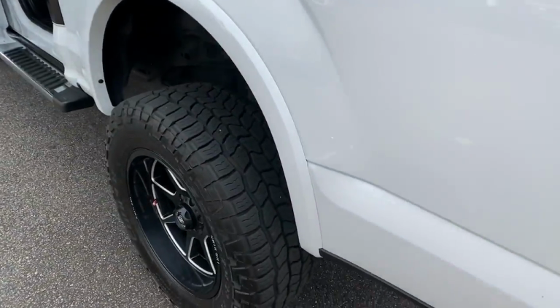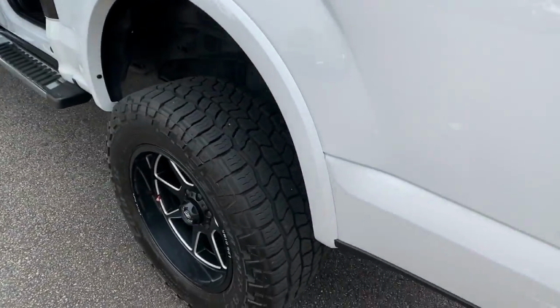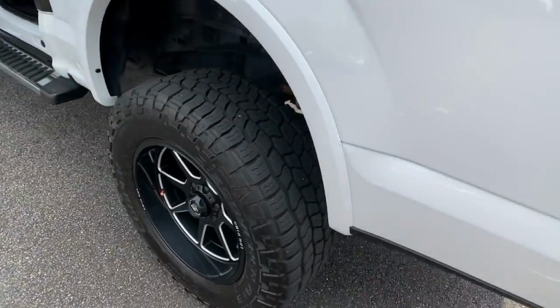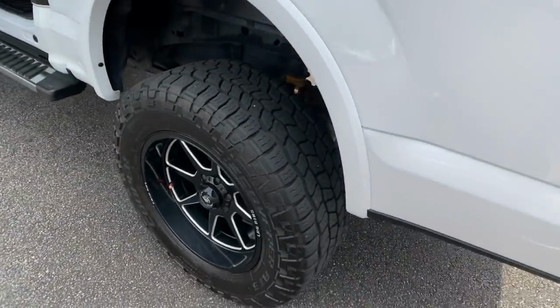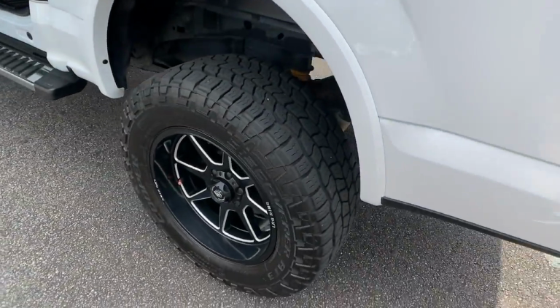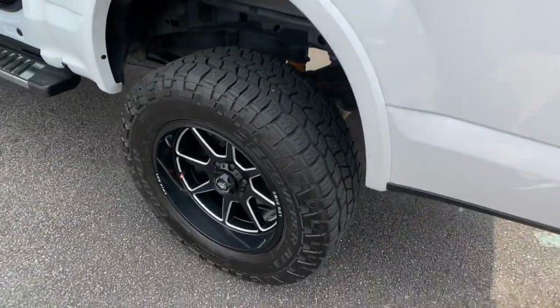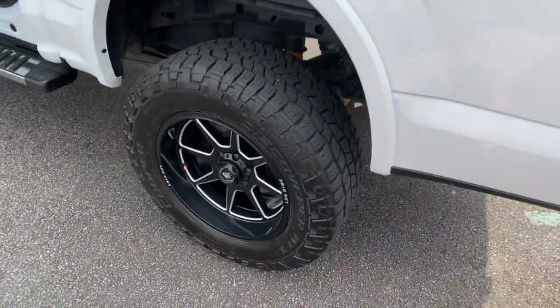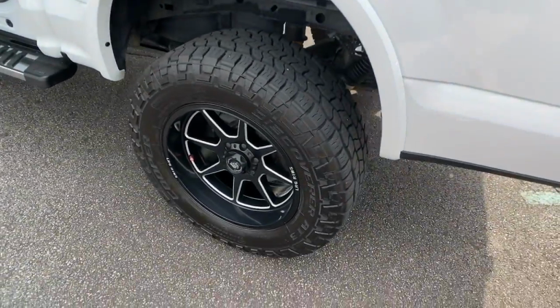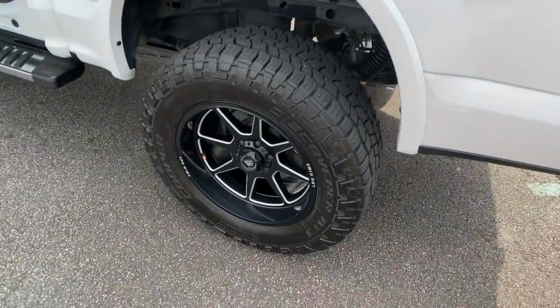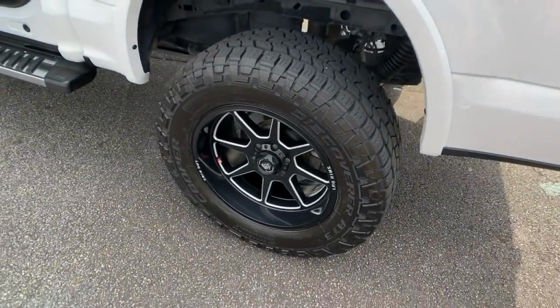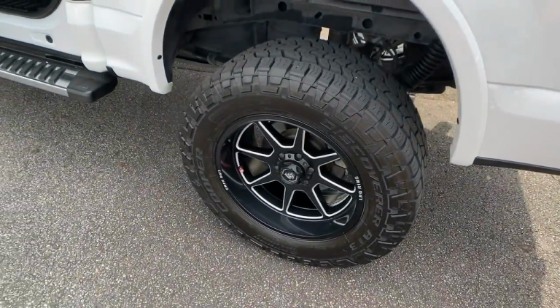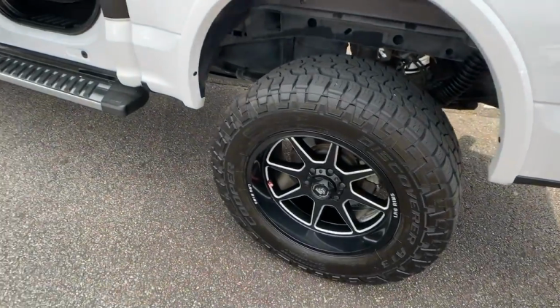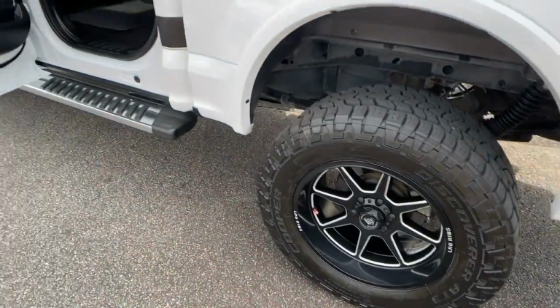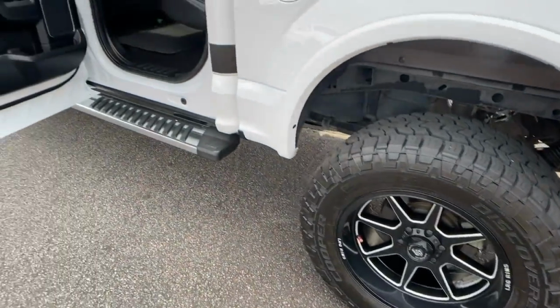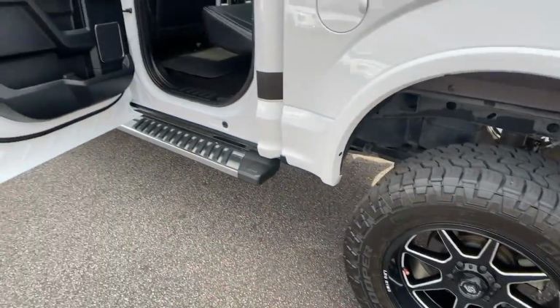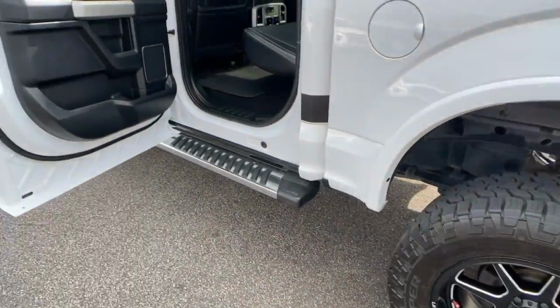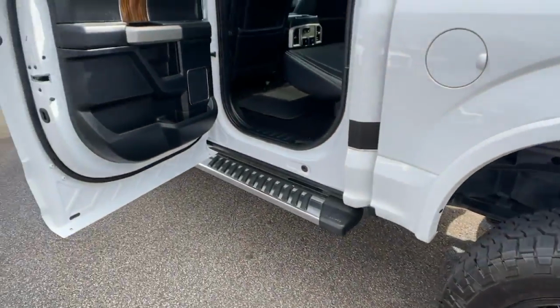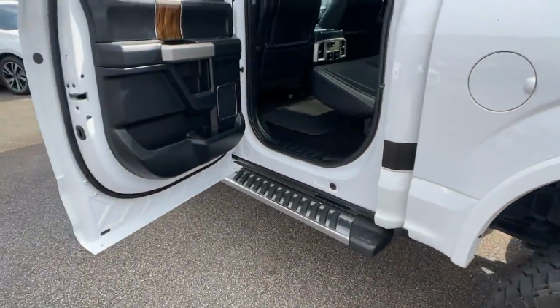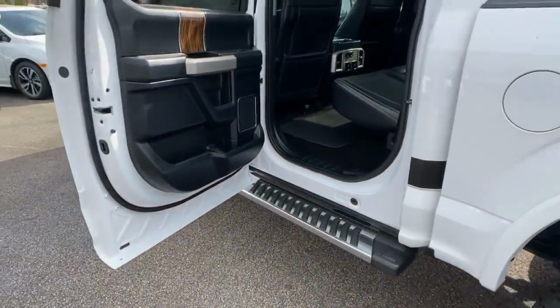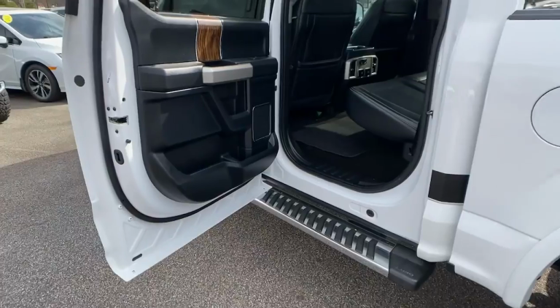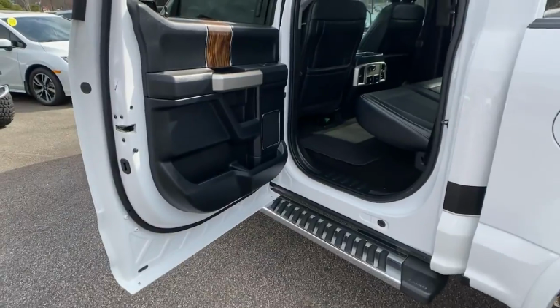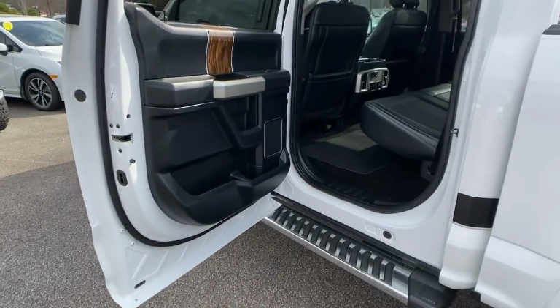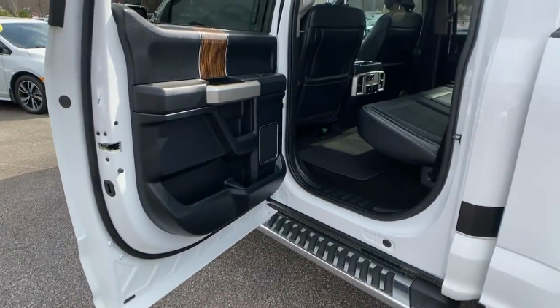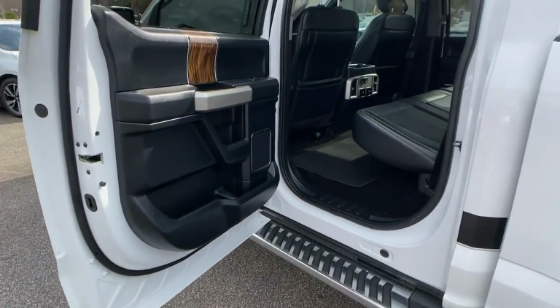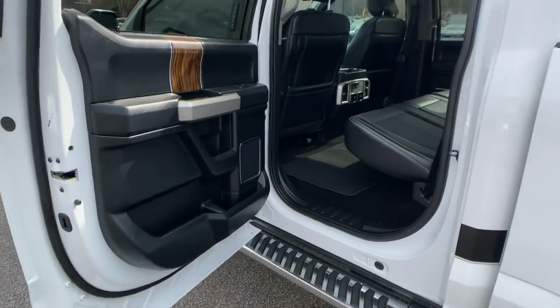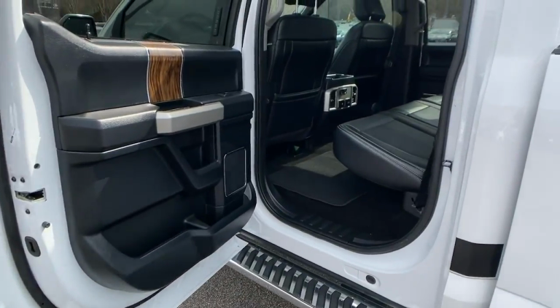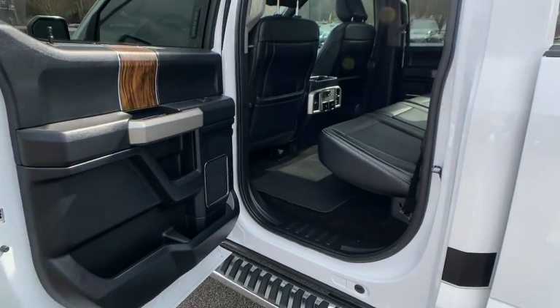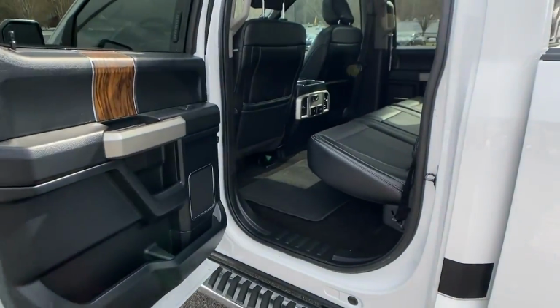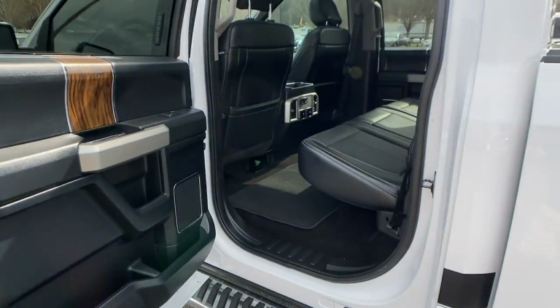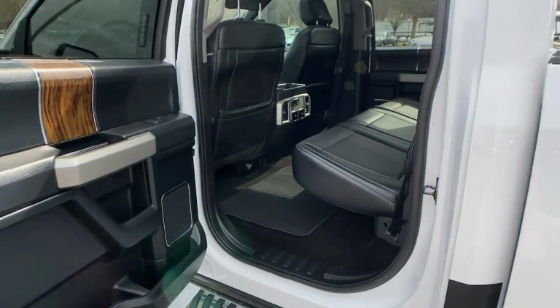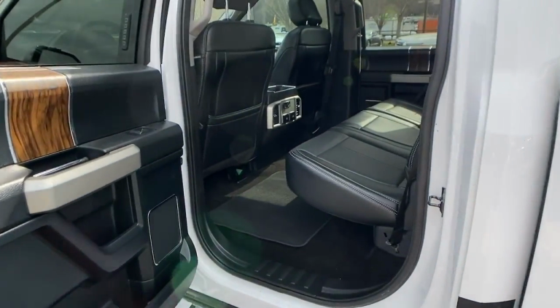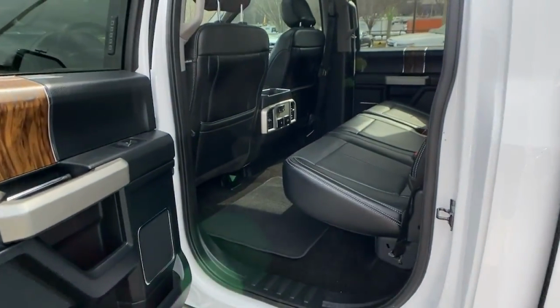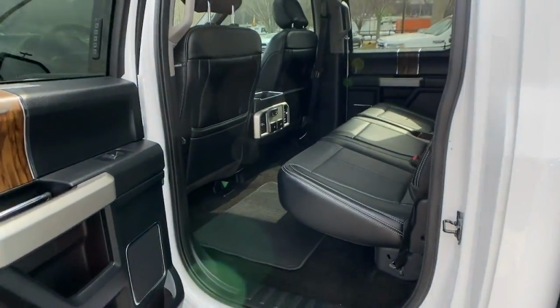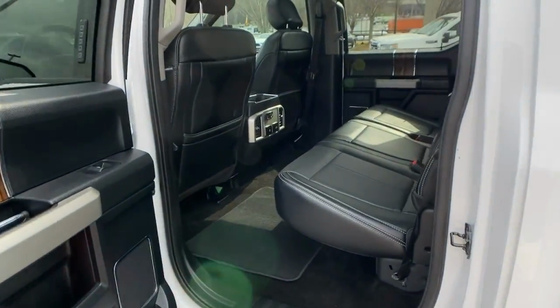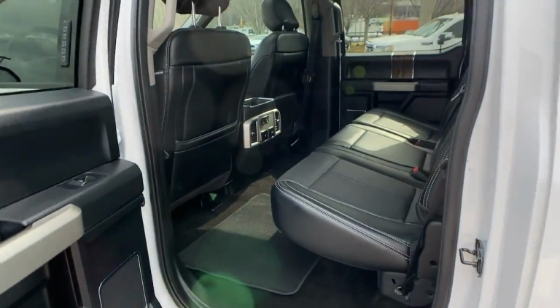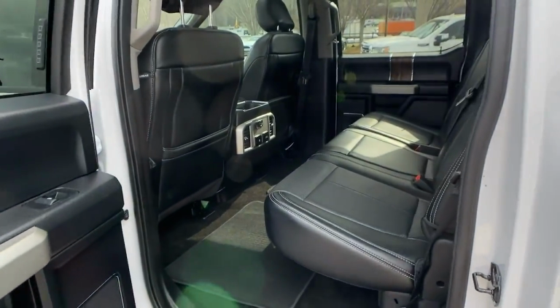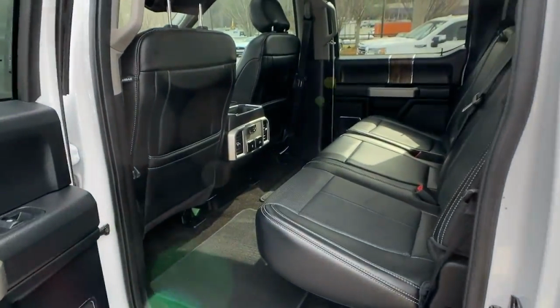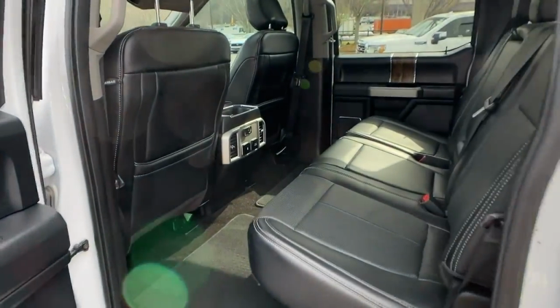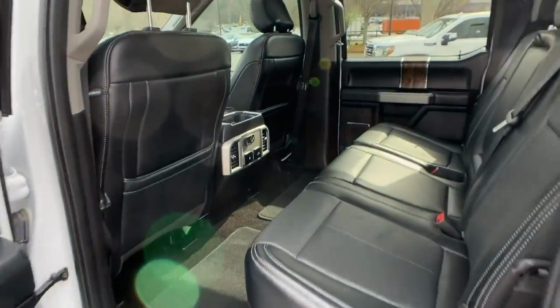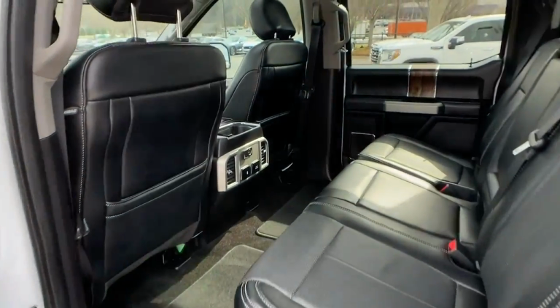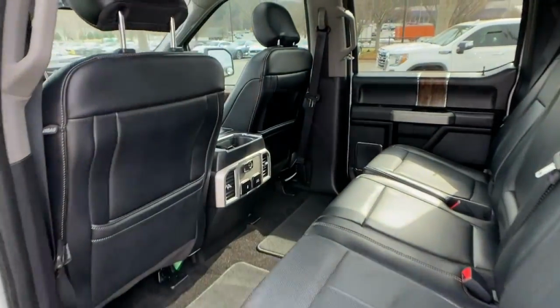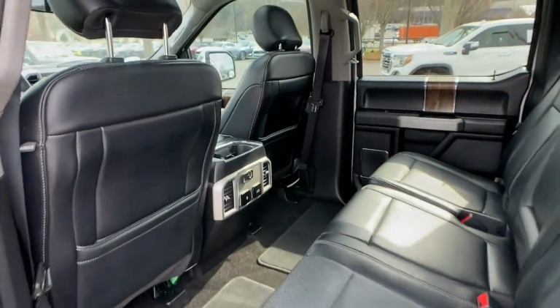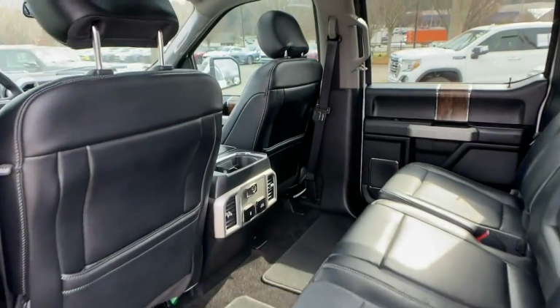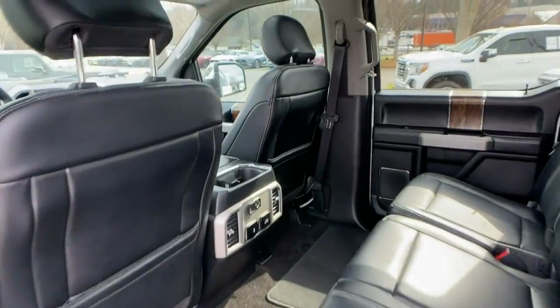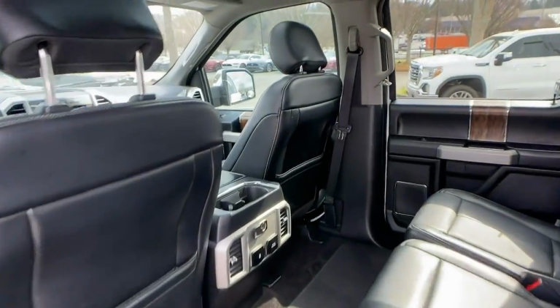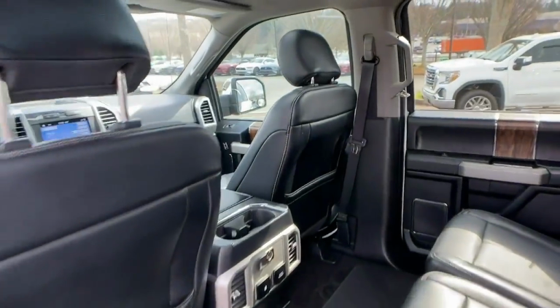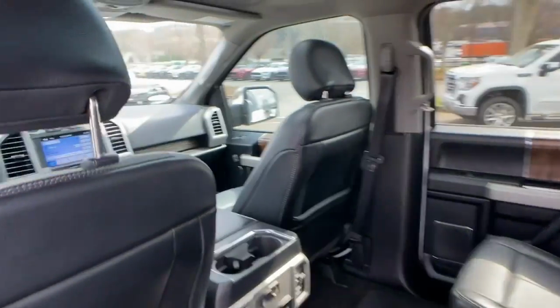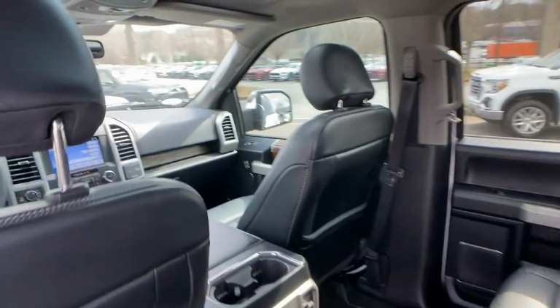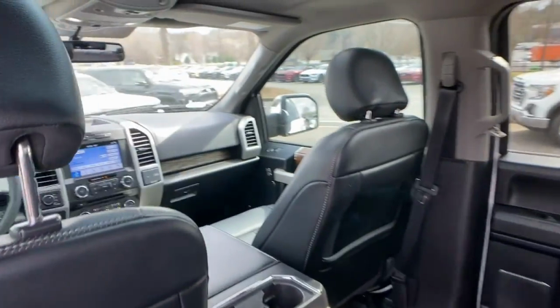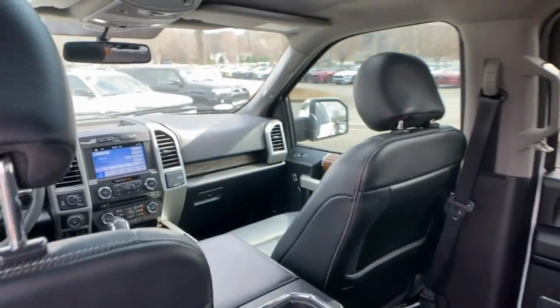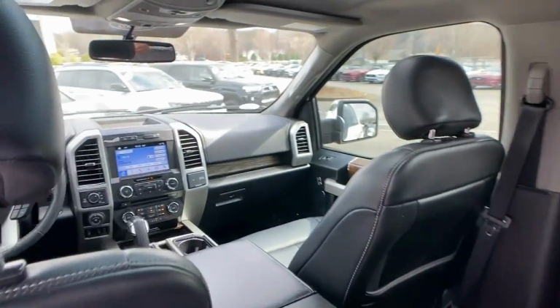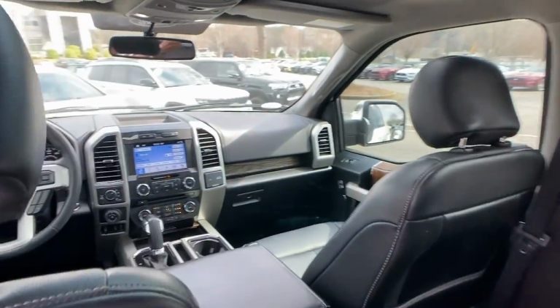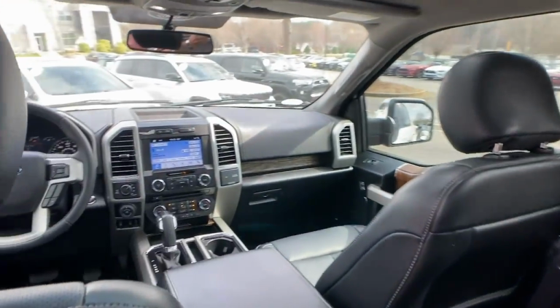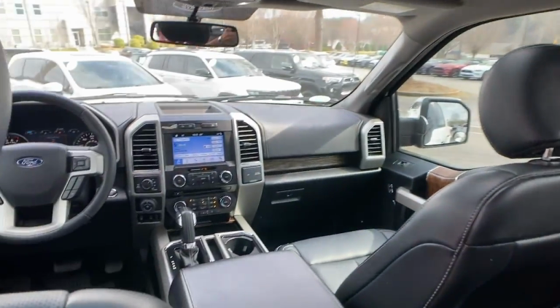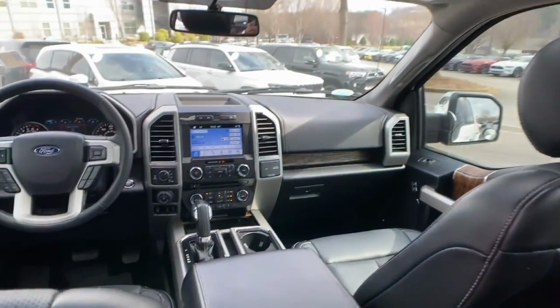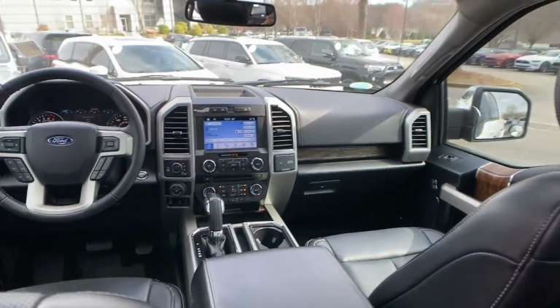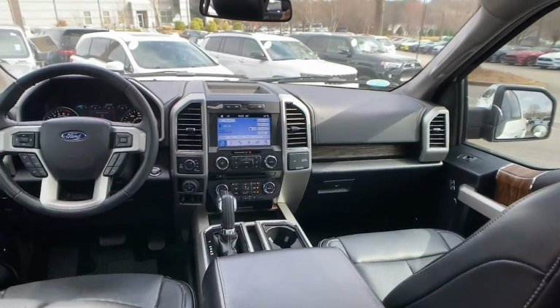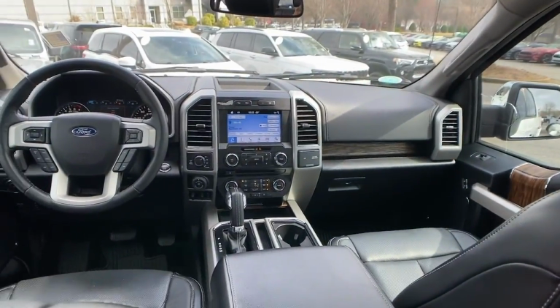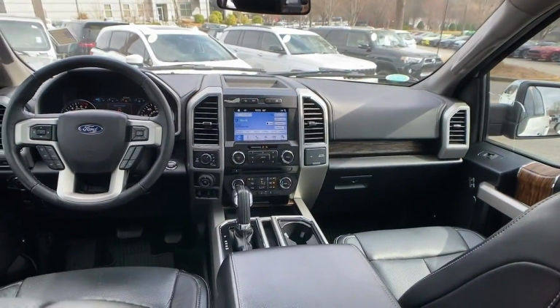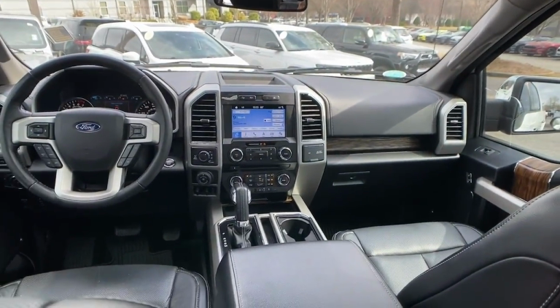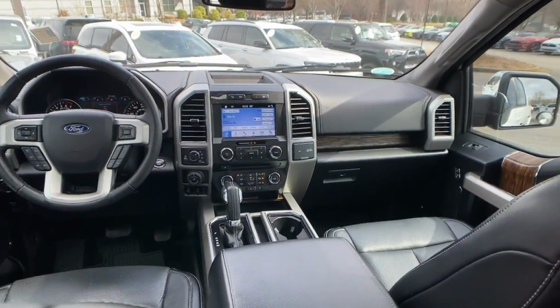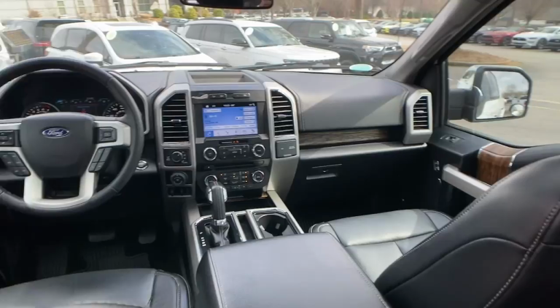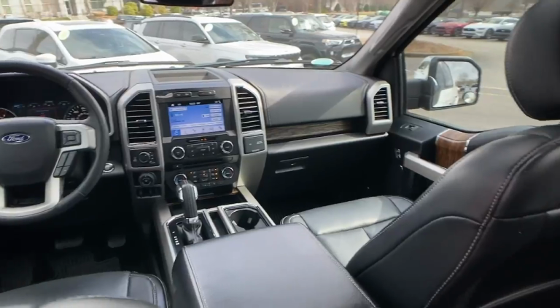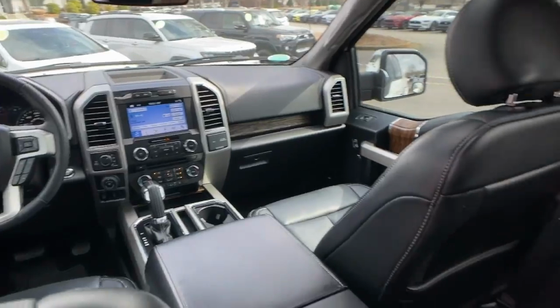Keyless entry, sunroof/moonroof, remote engine start, fog lamps, 4x4, blind spot monitor.